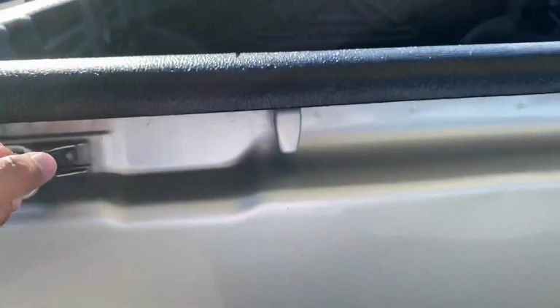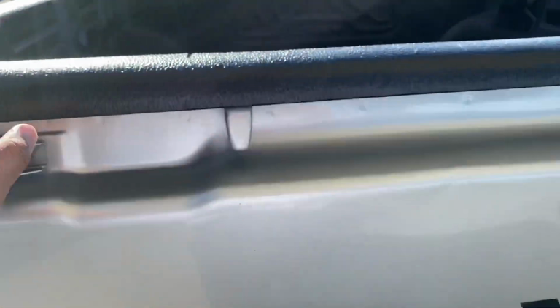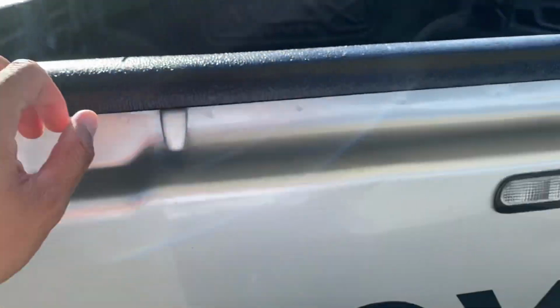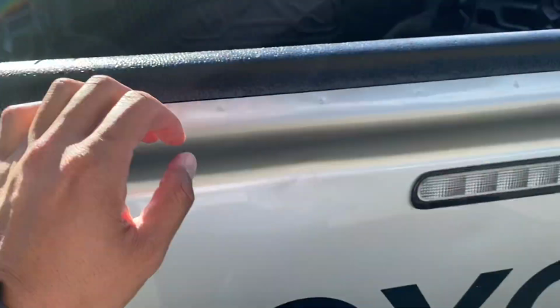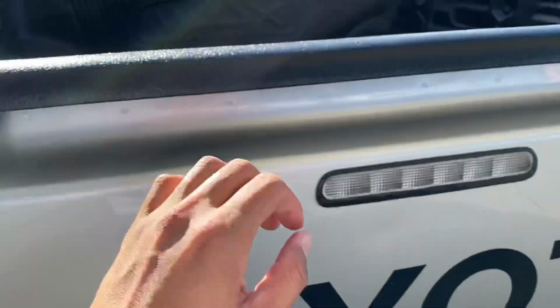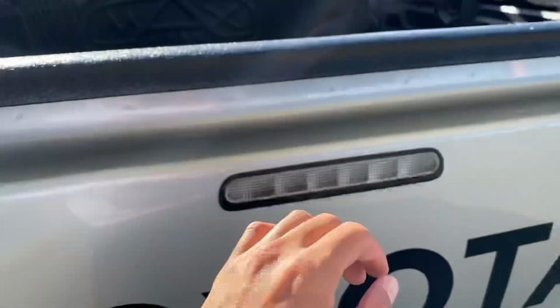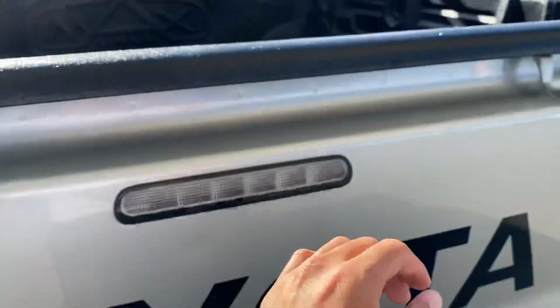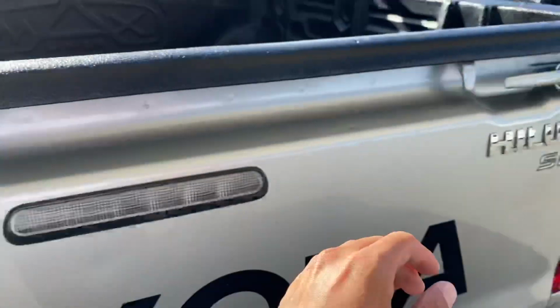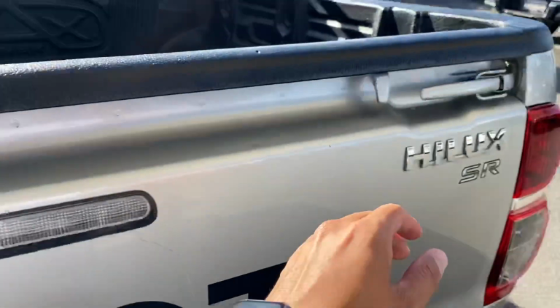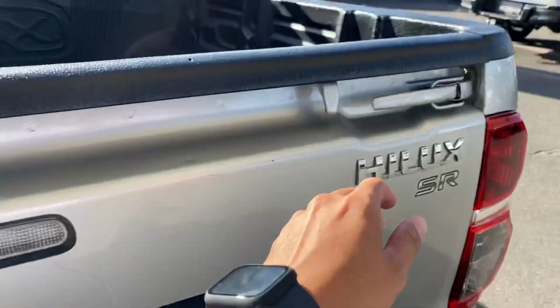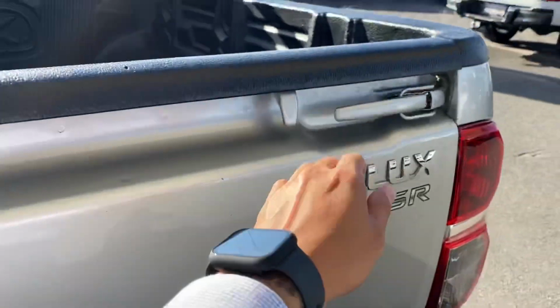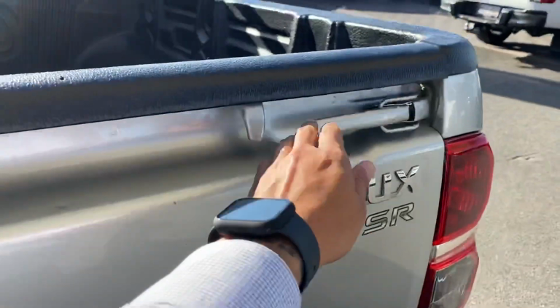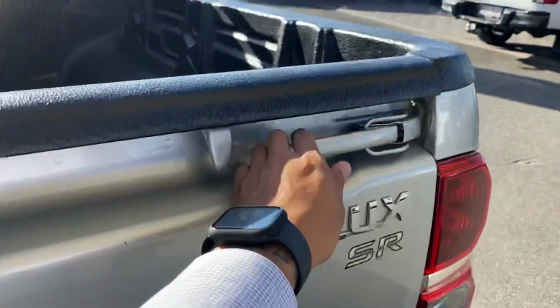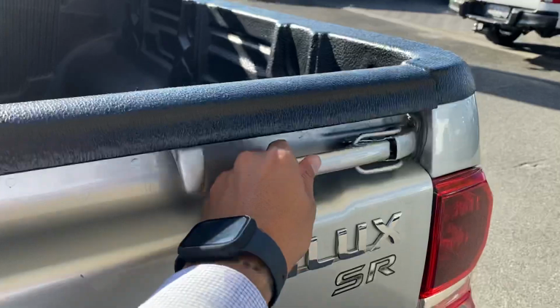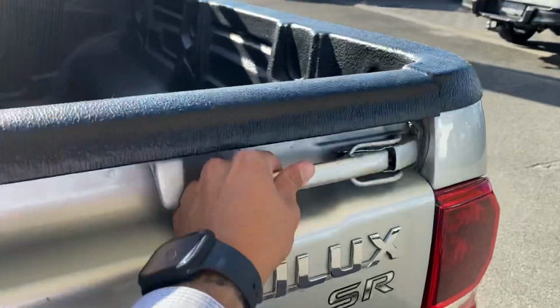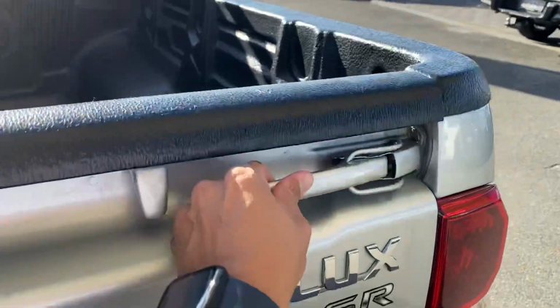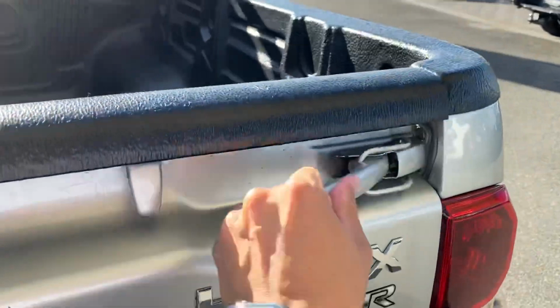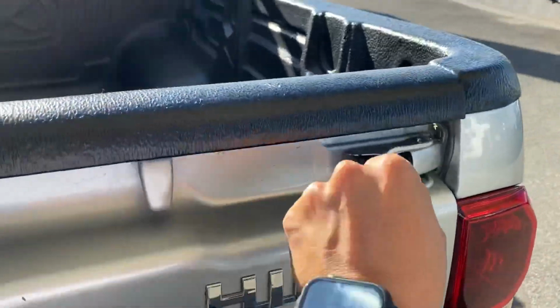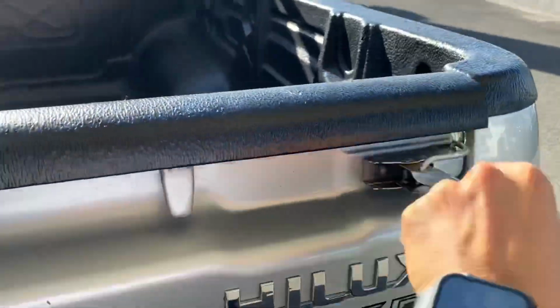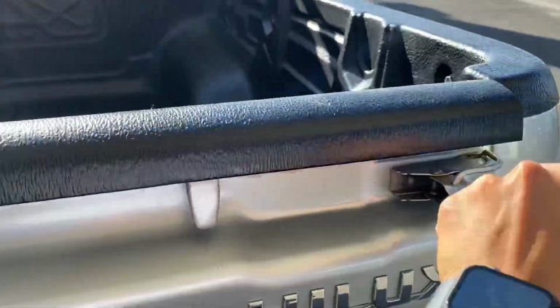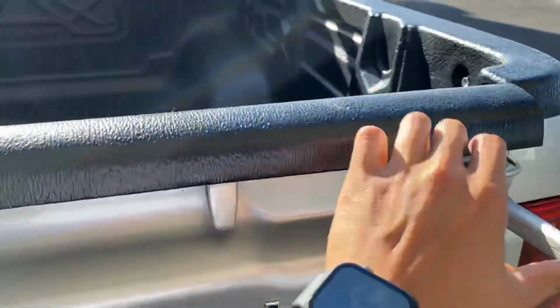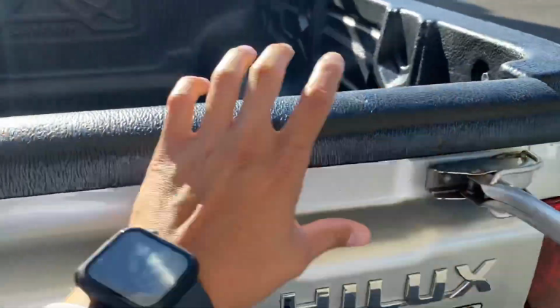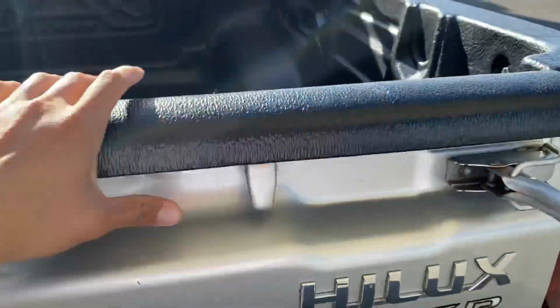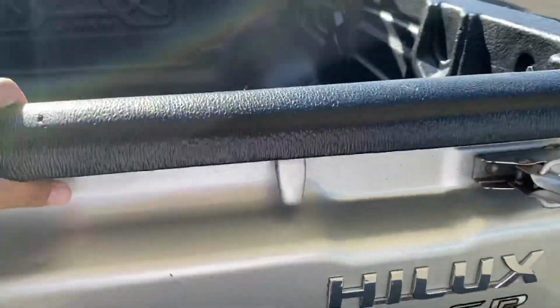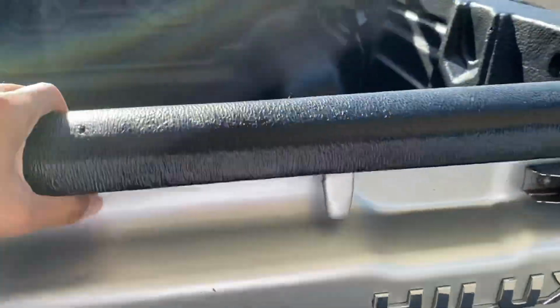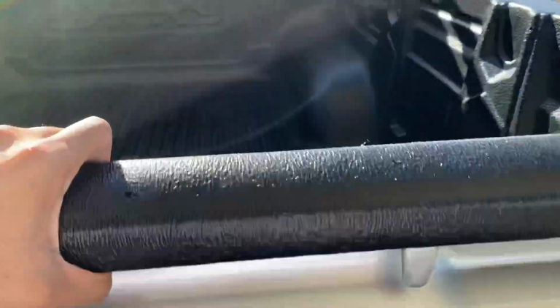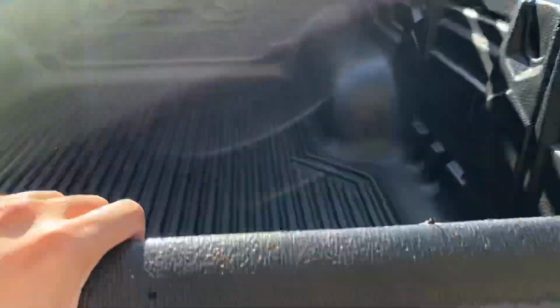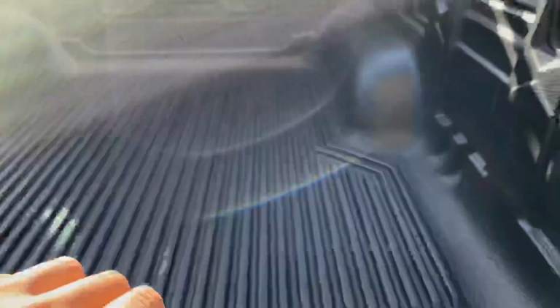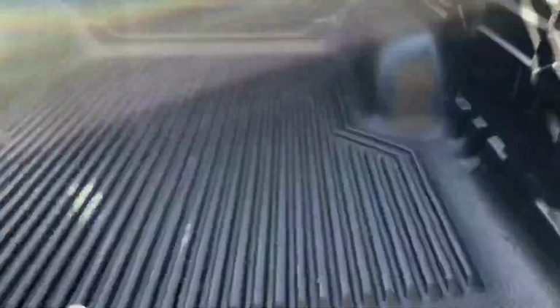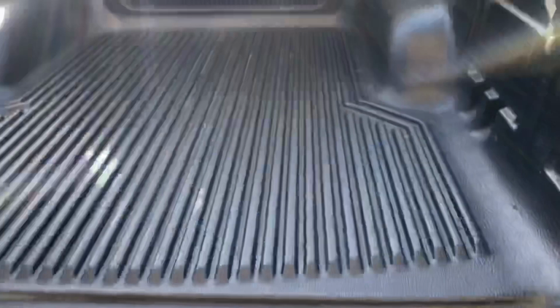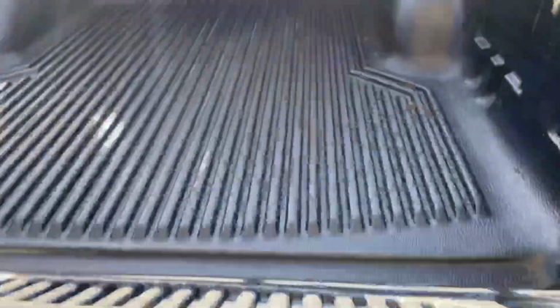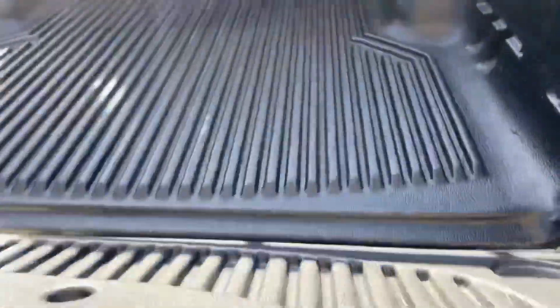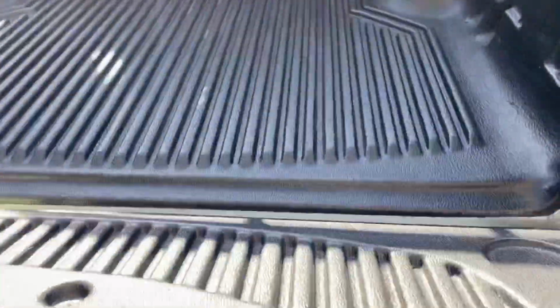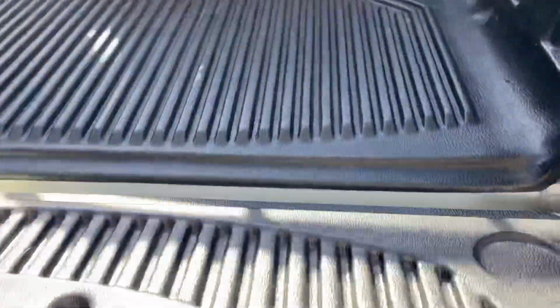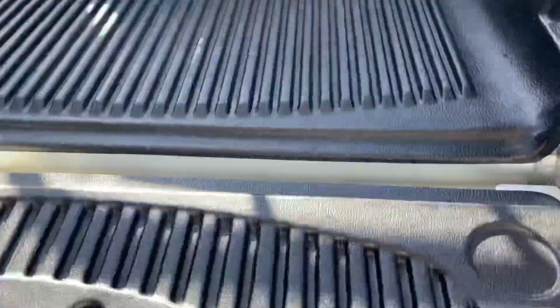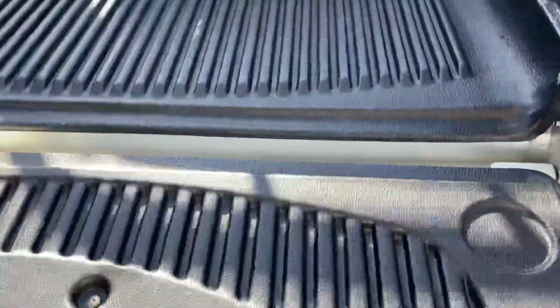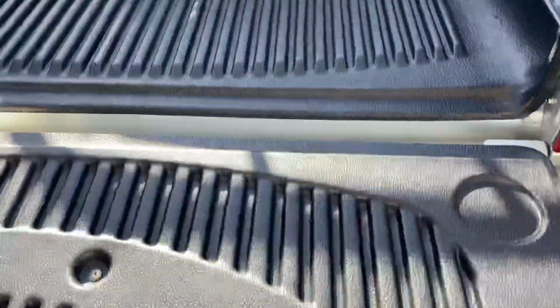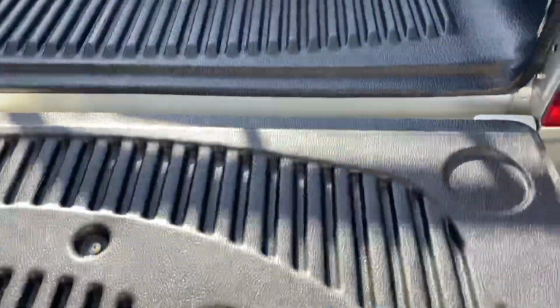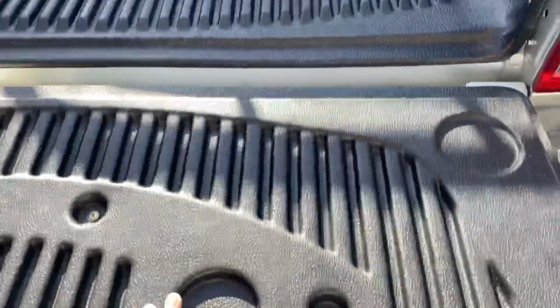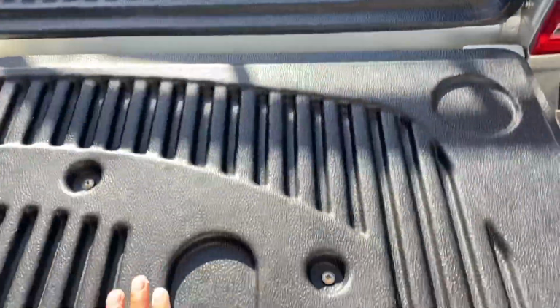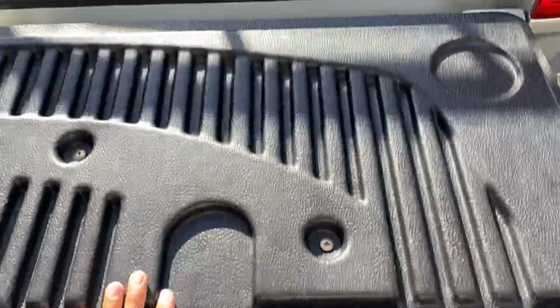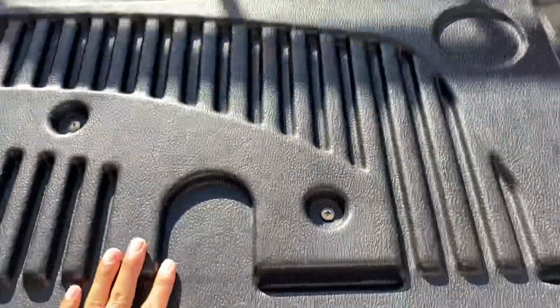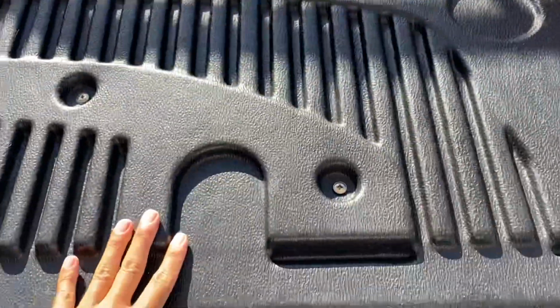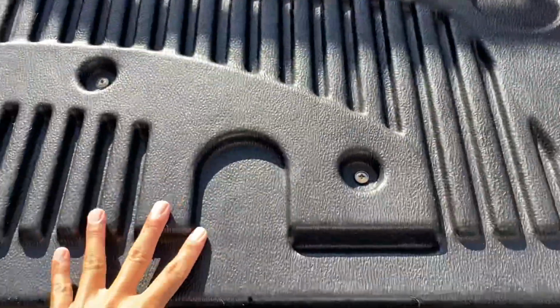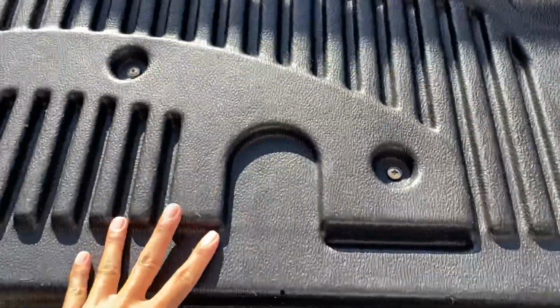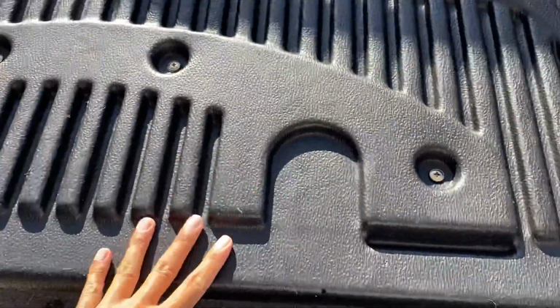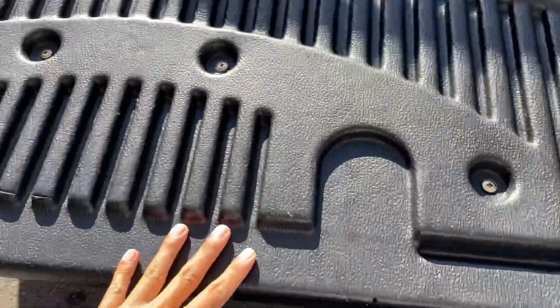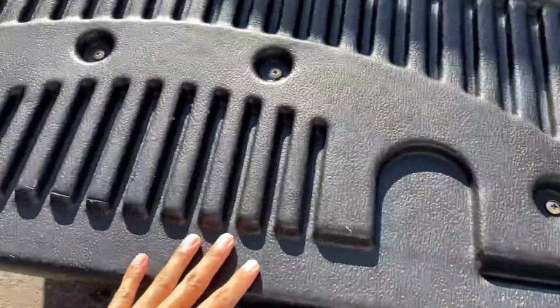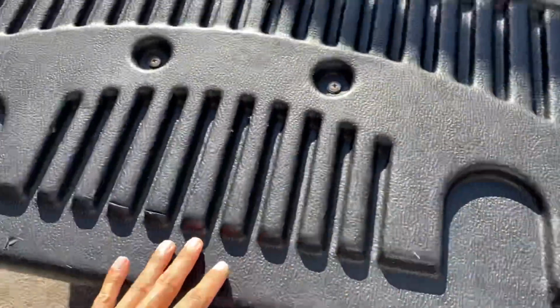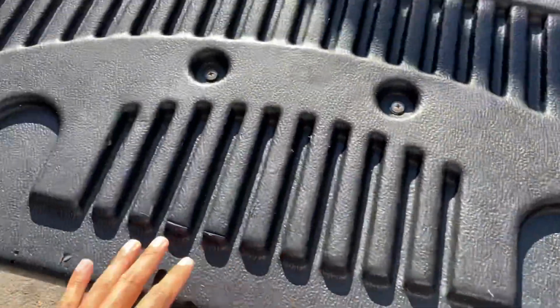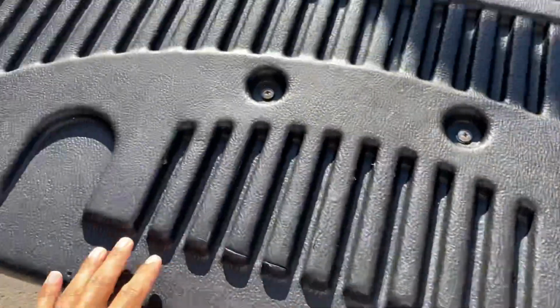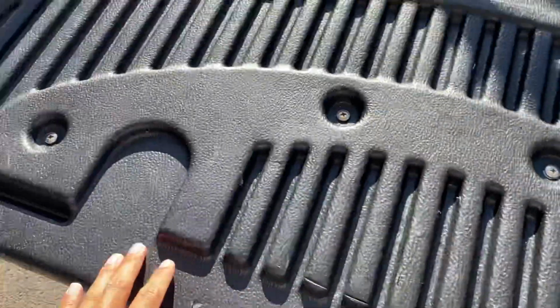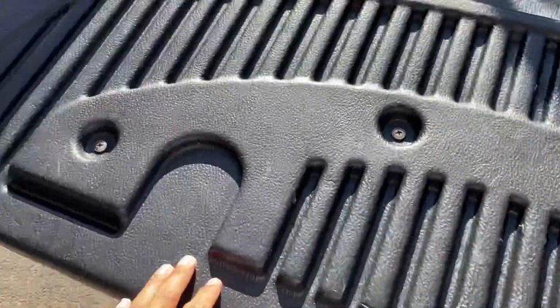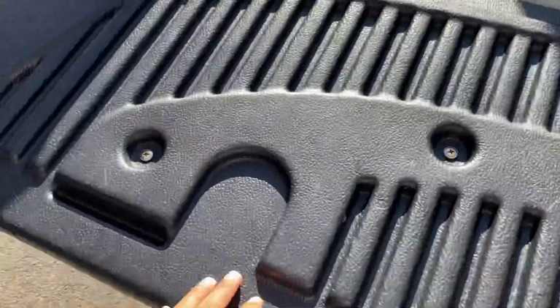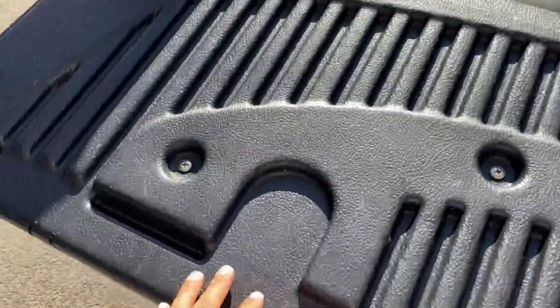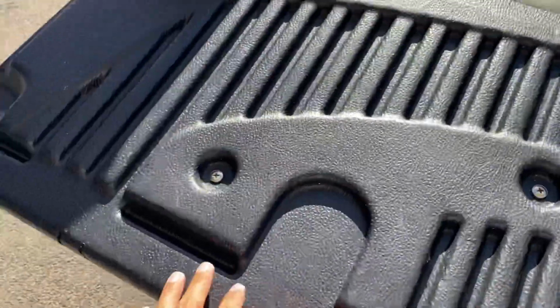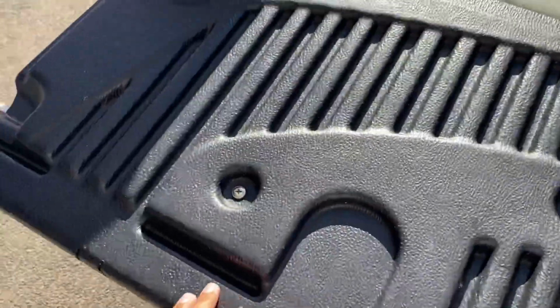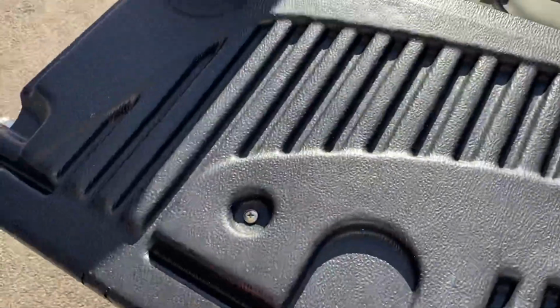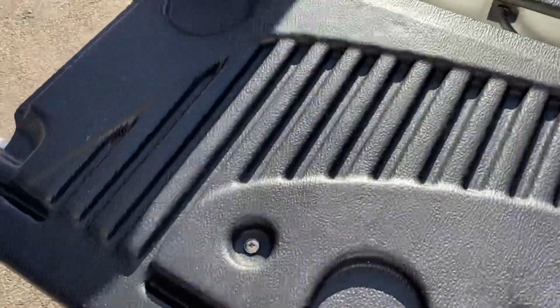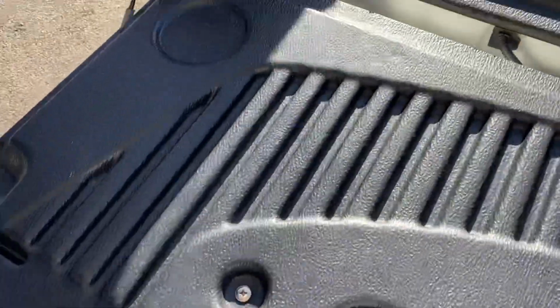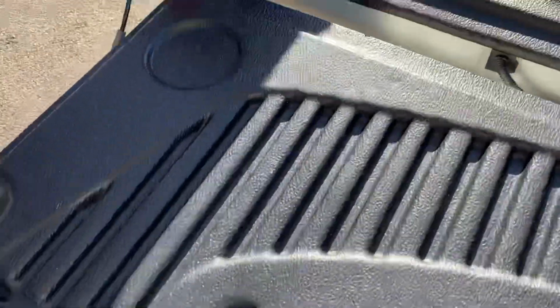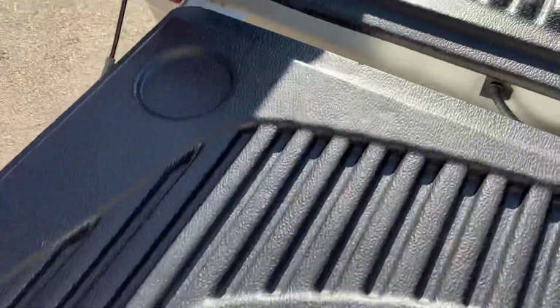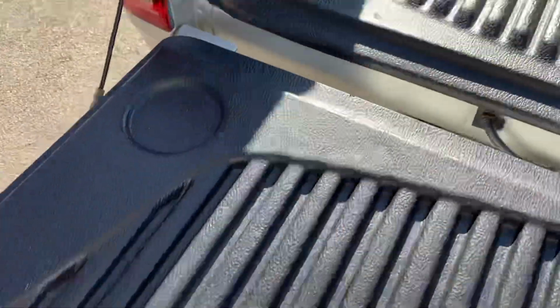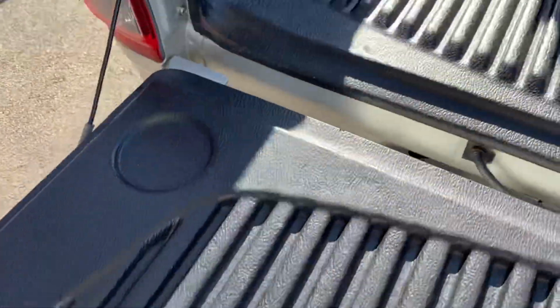Opening it up like so — the tyre slider fitted to the vehicle as well, which is nice.